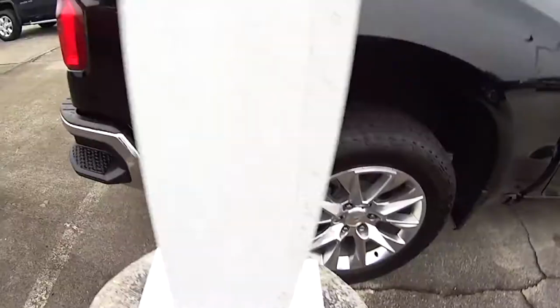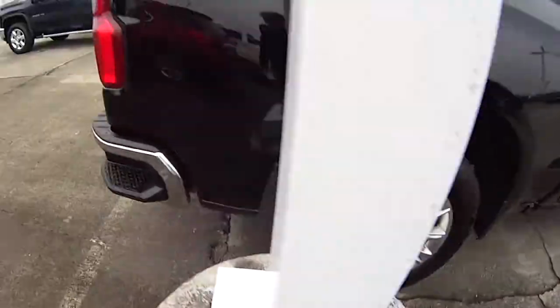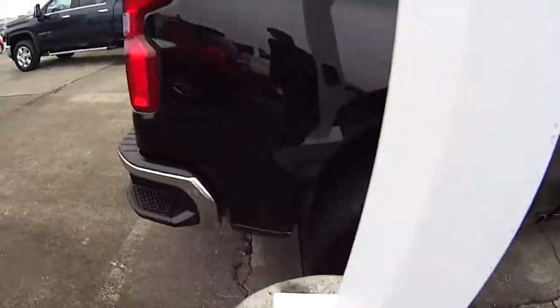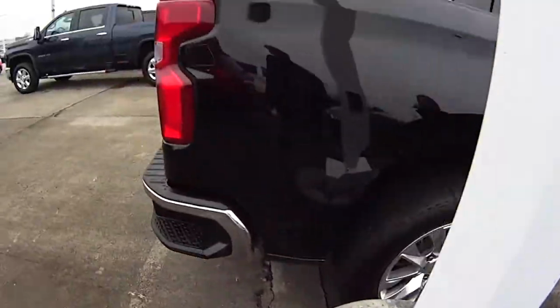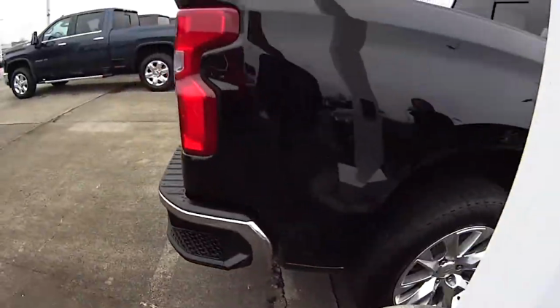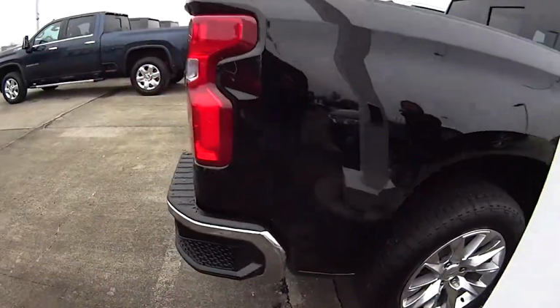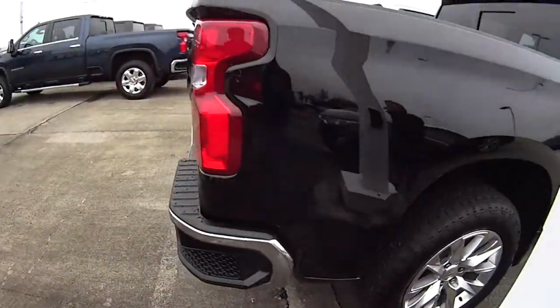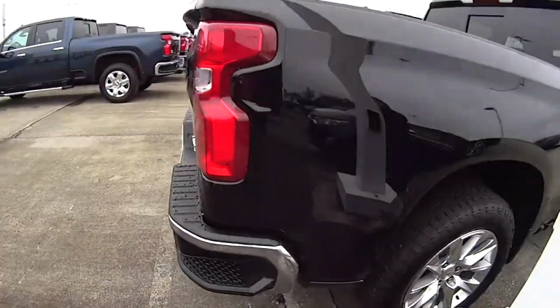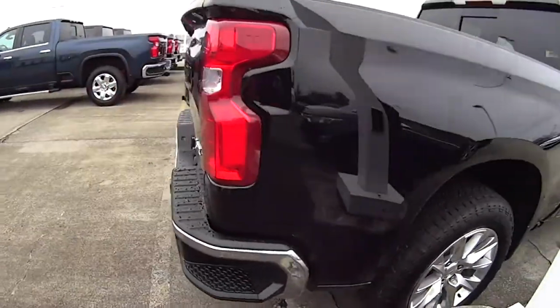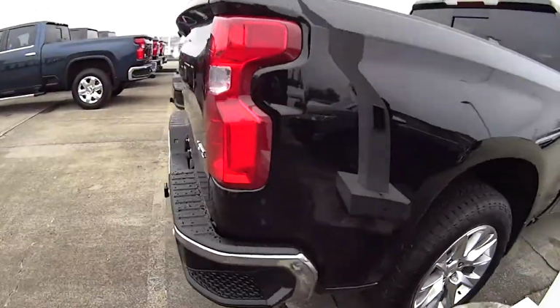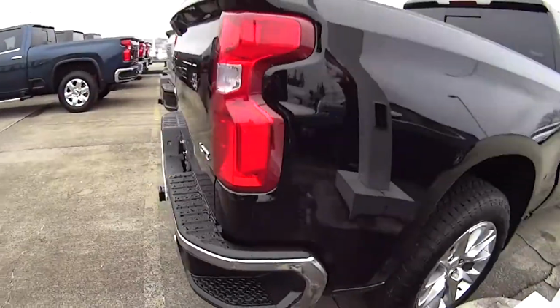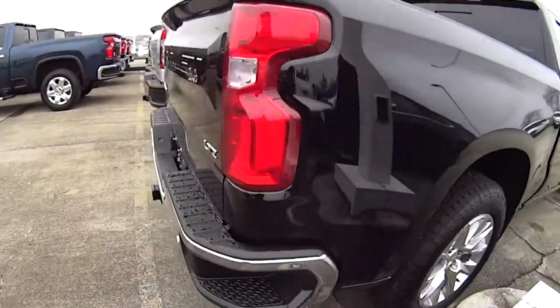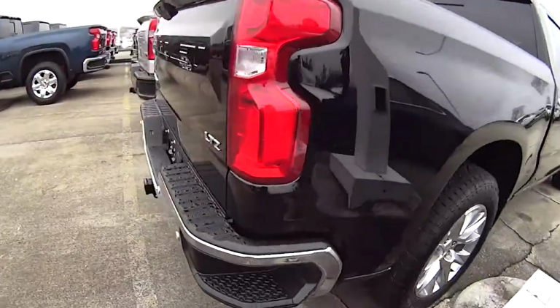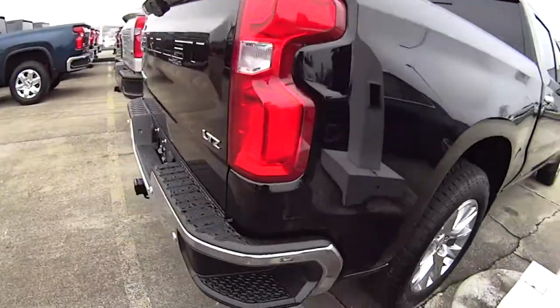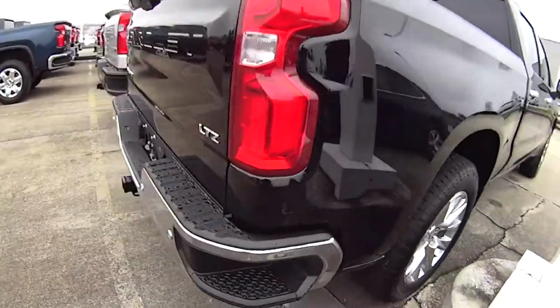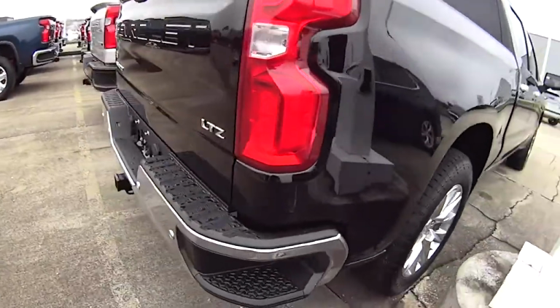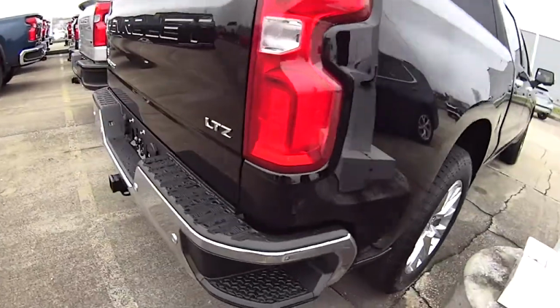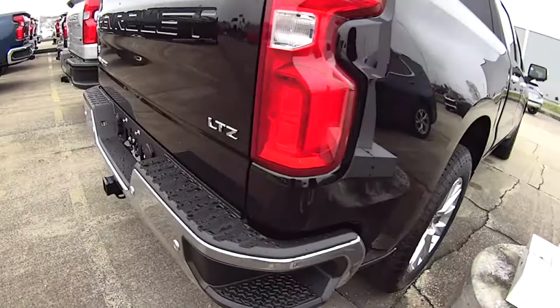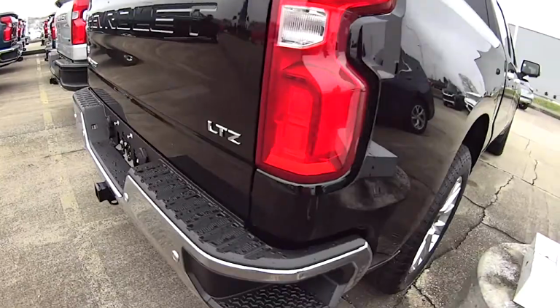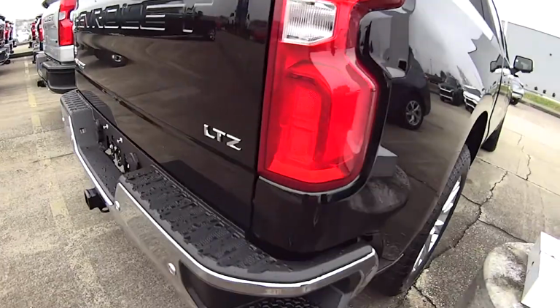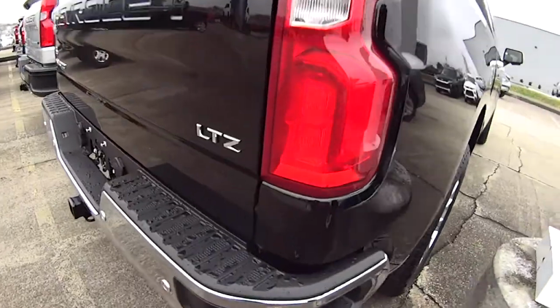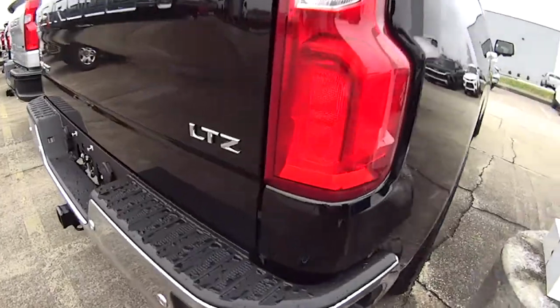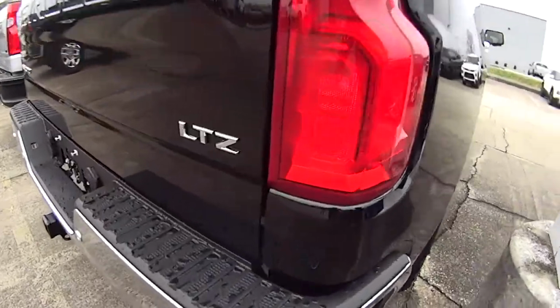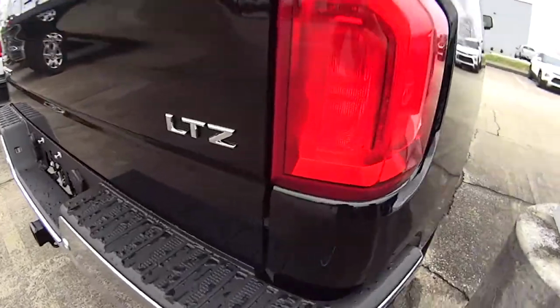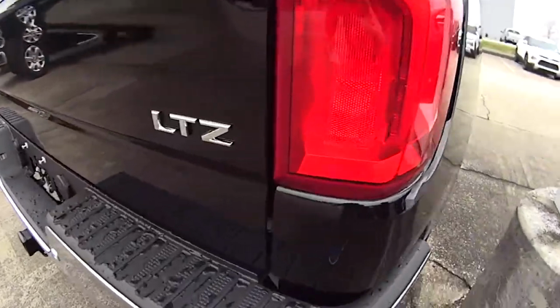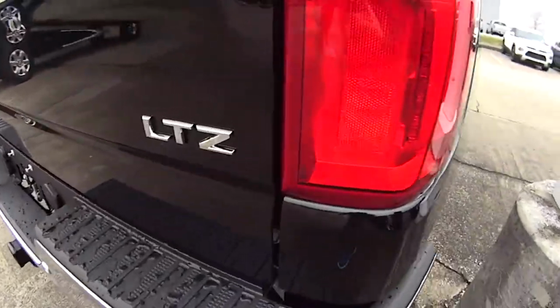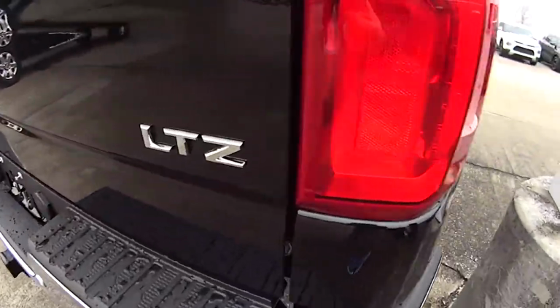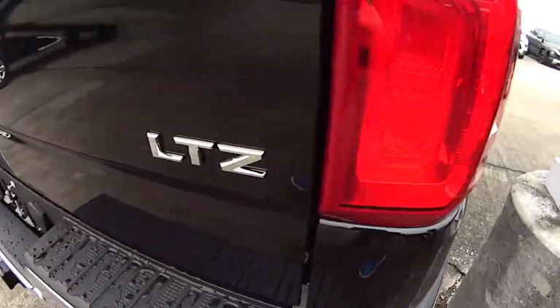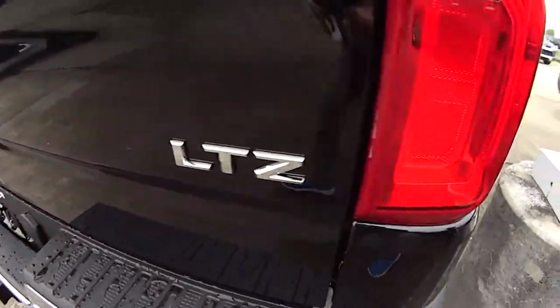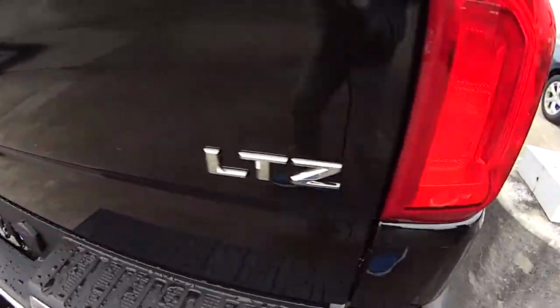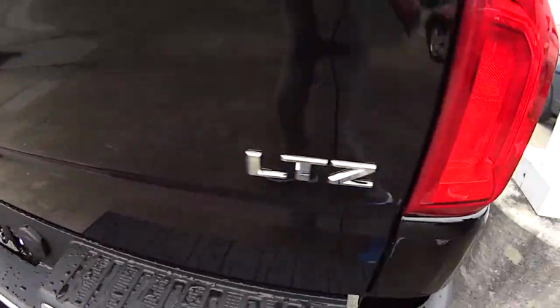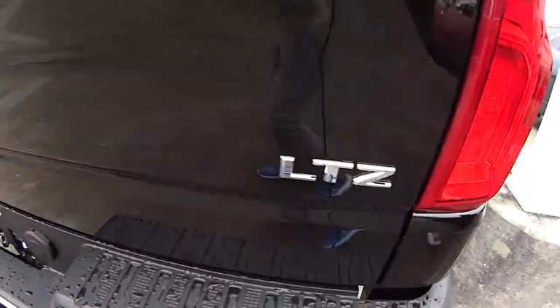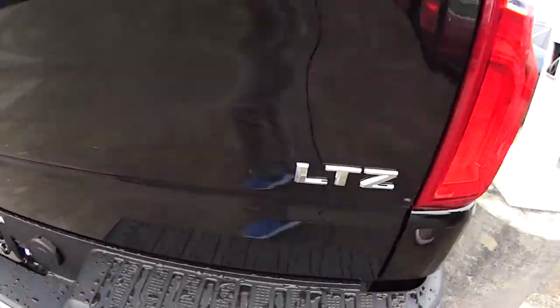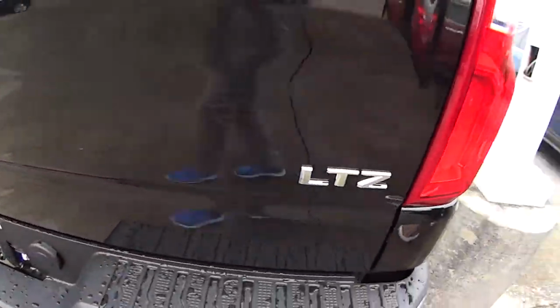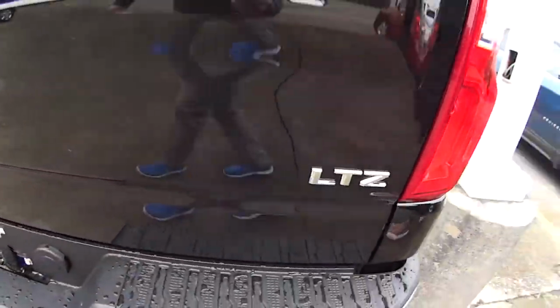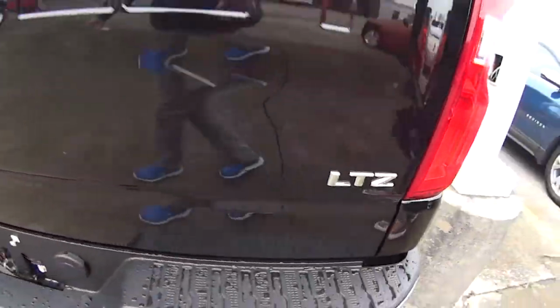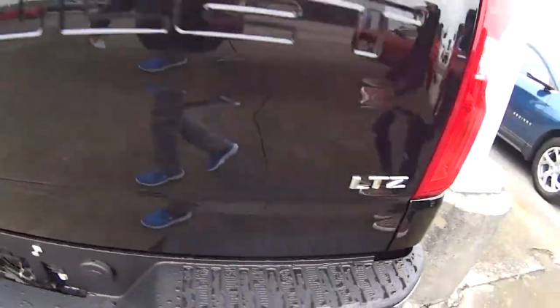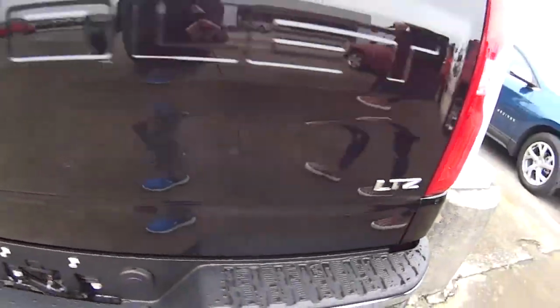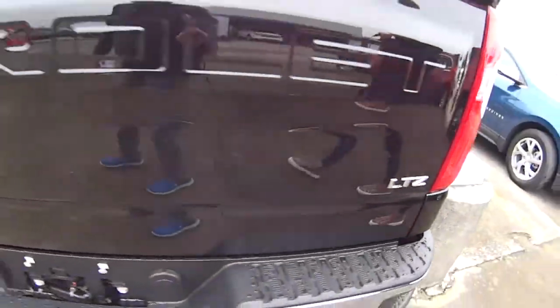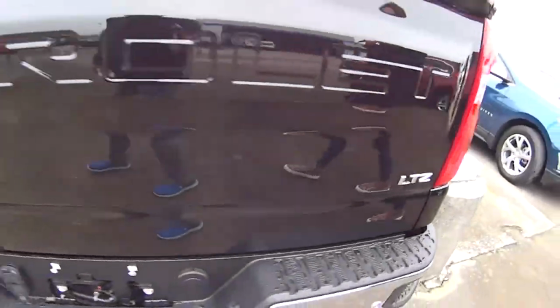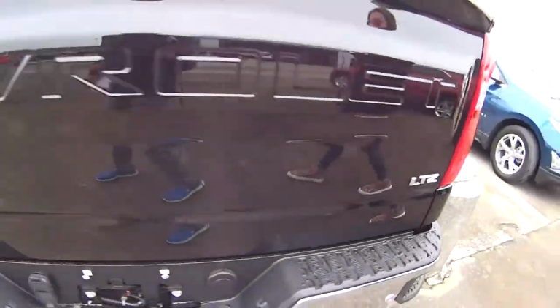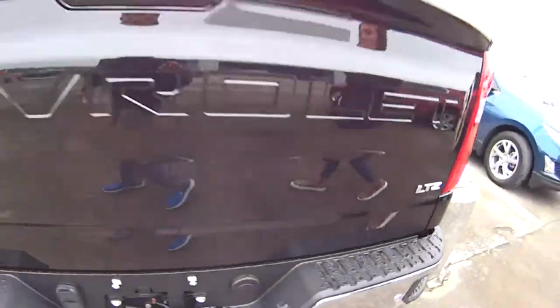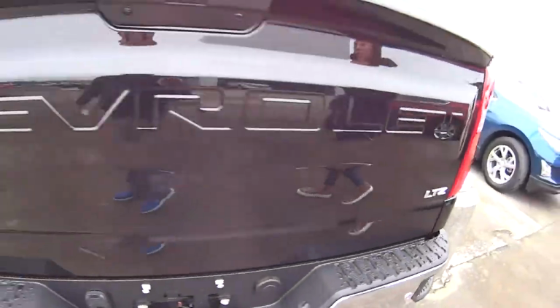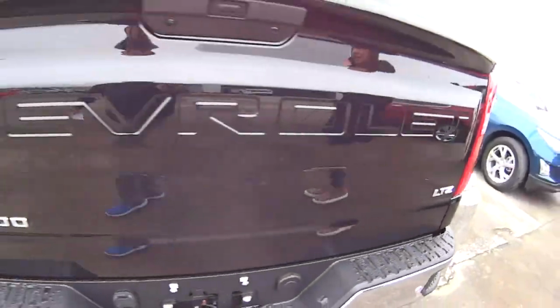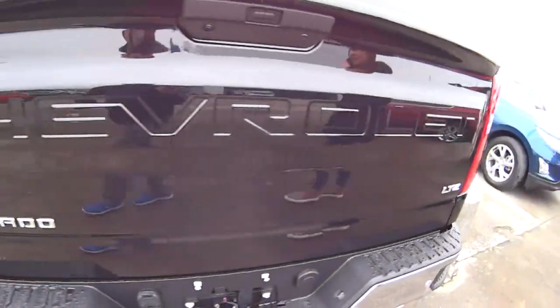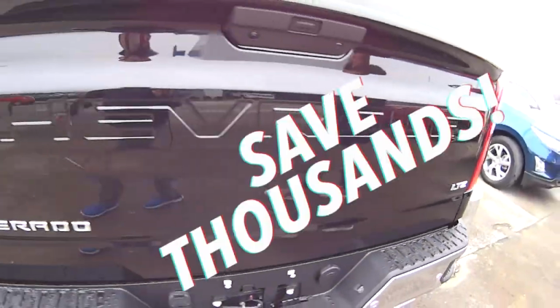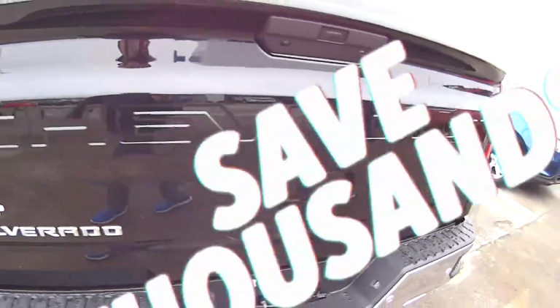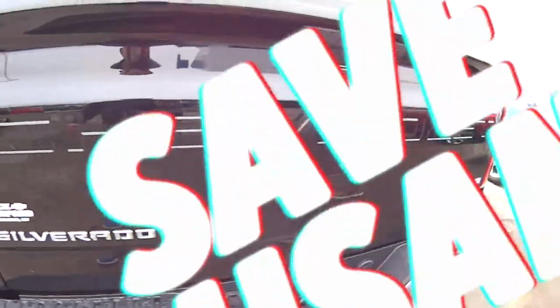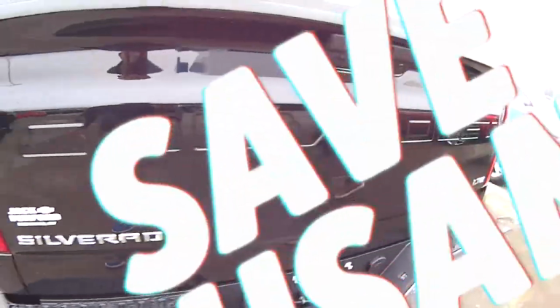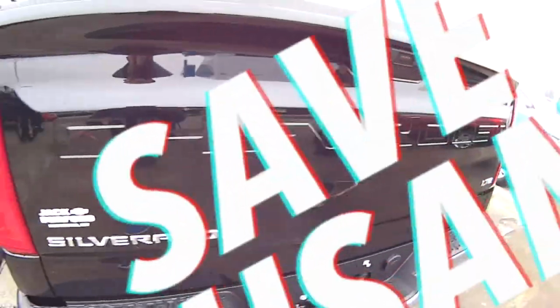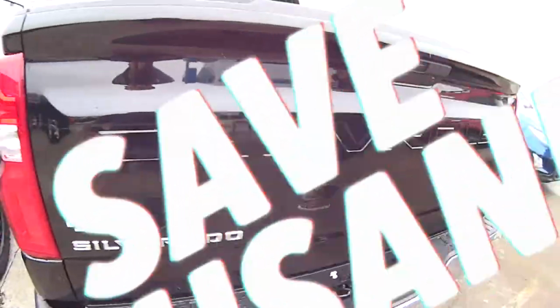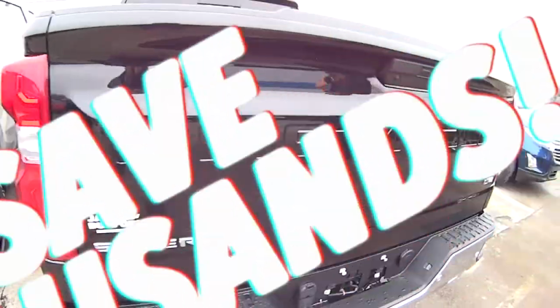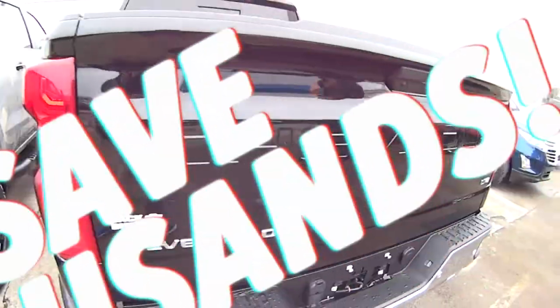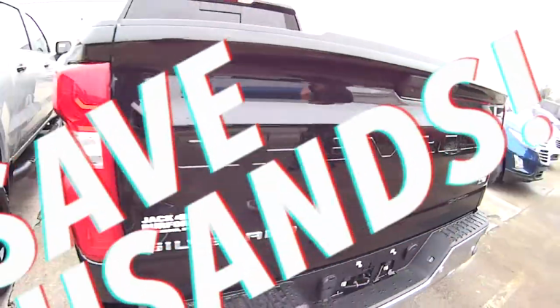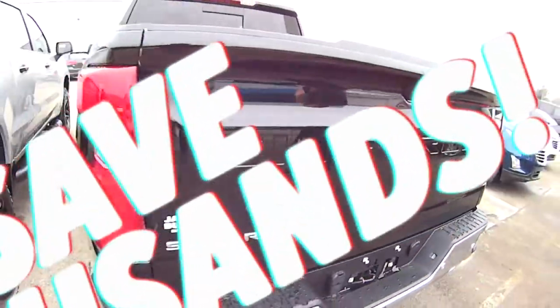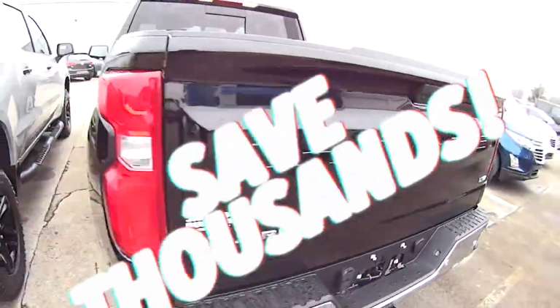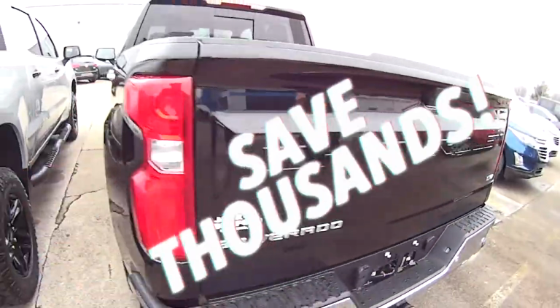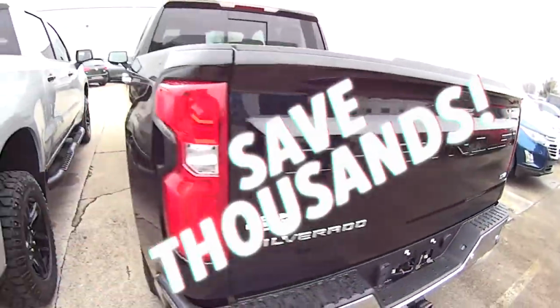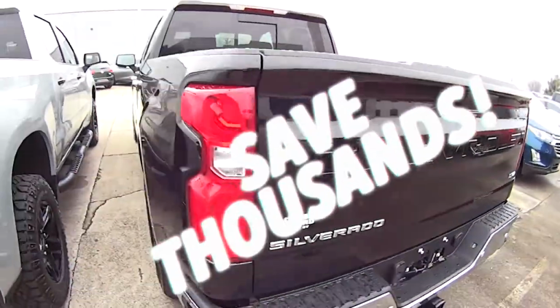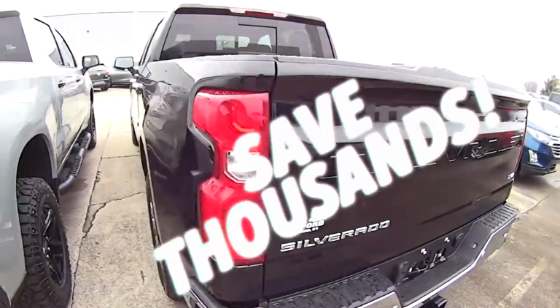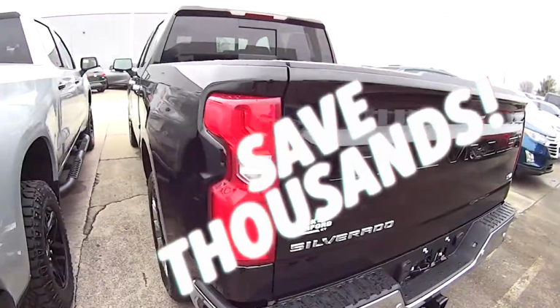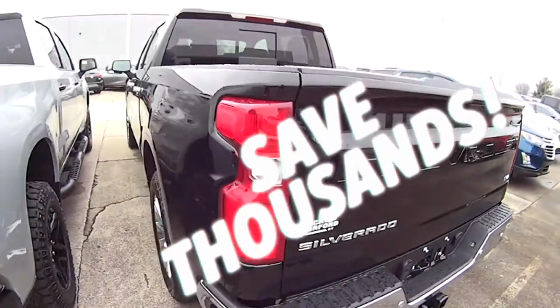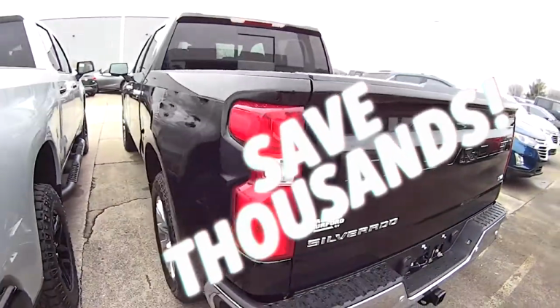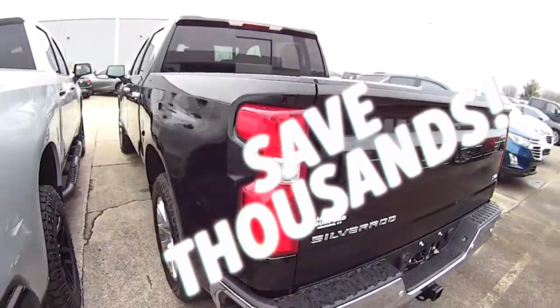These trucks are going fast for the holidays. It's an LTZ, so check us out at jackberford.com or come in and see us today.